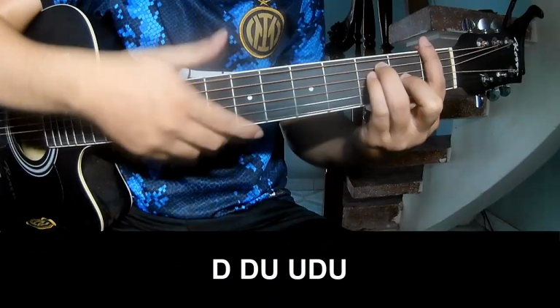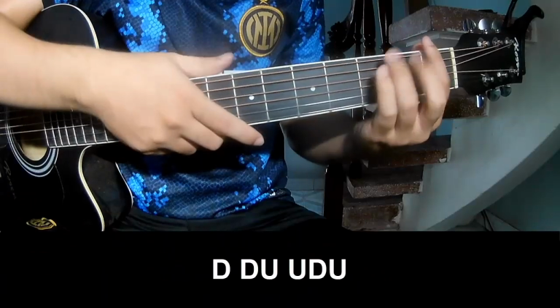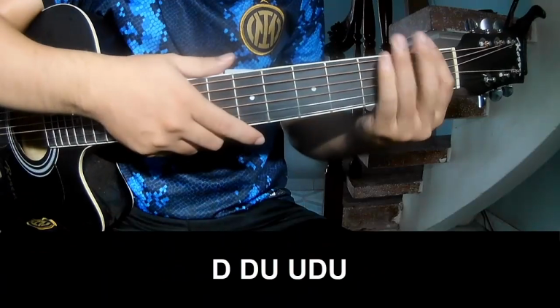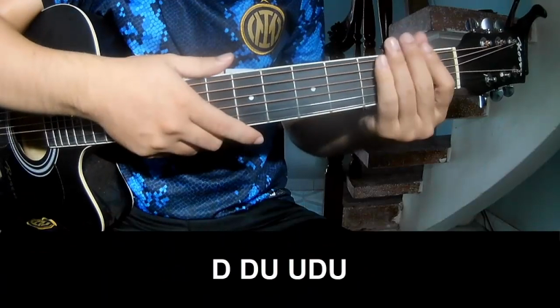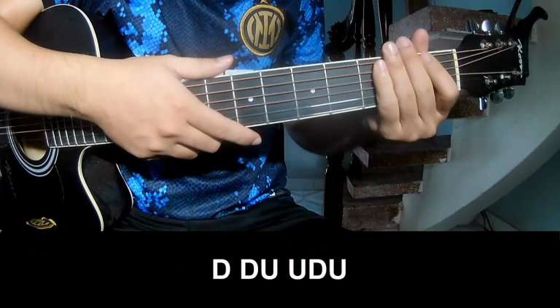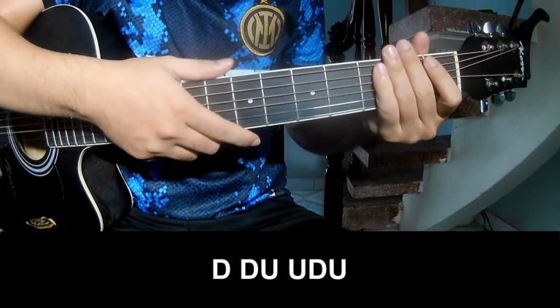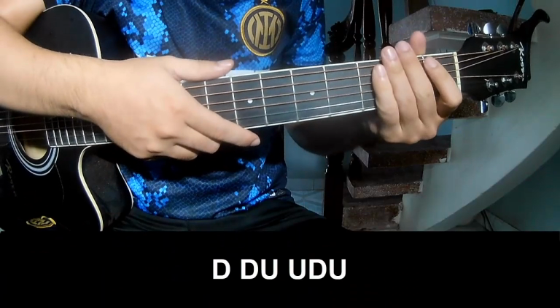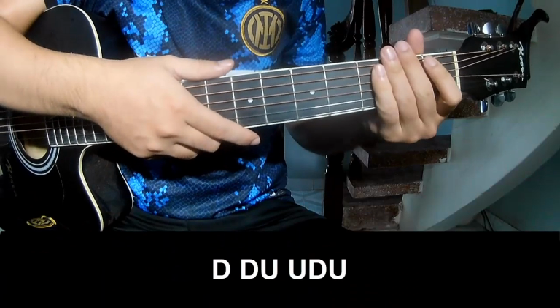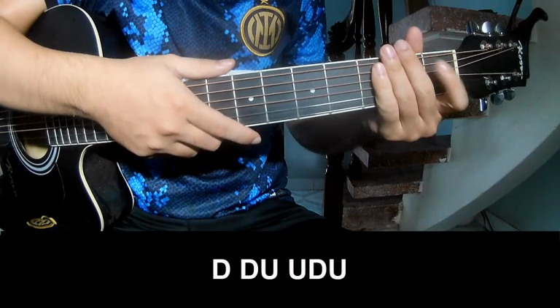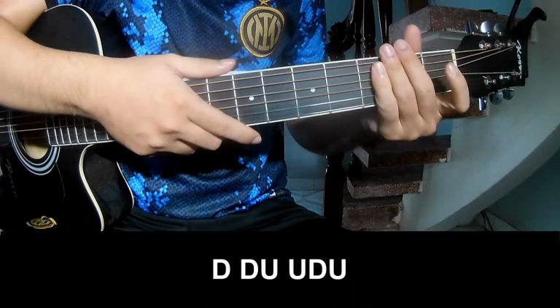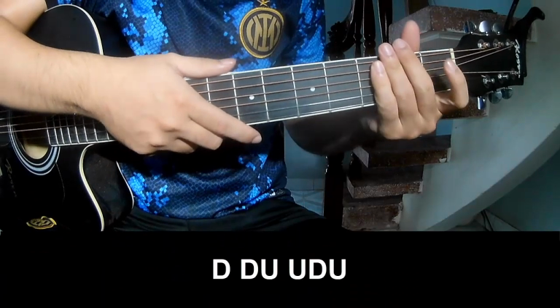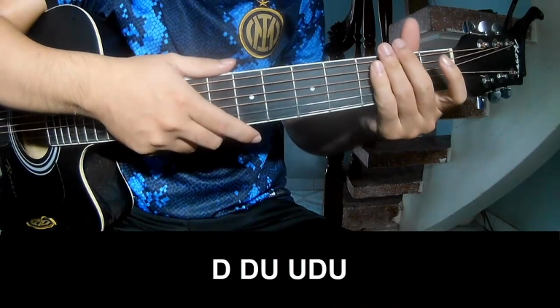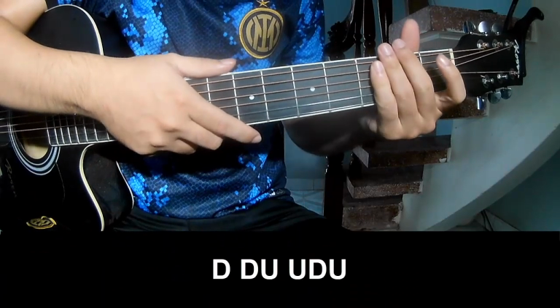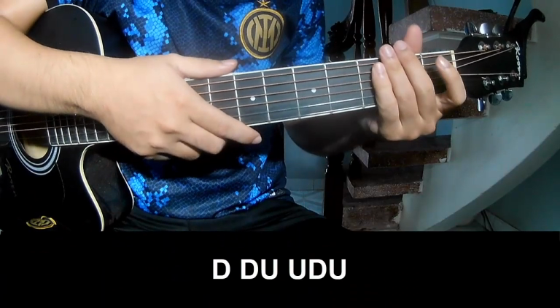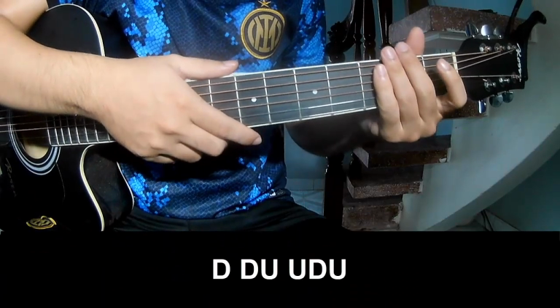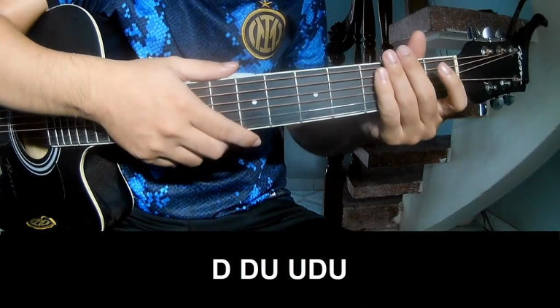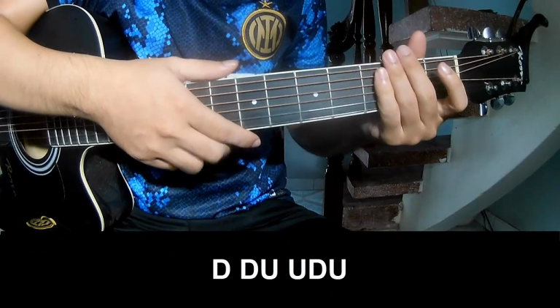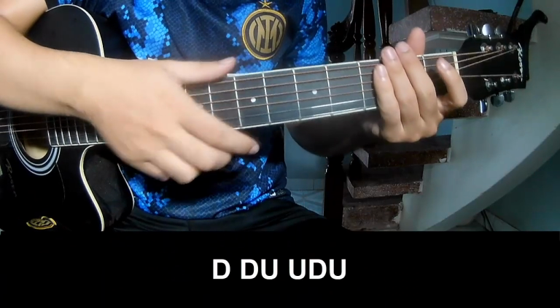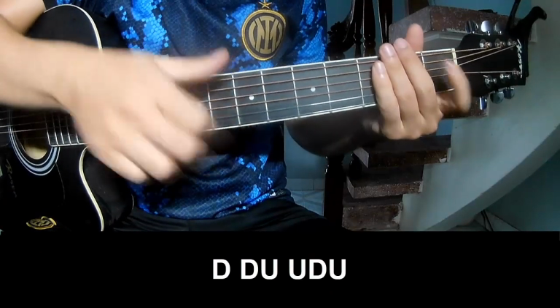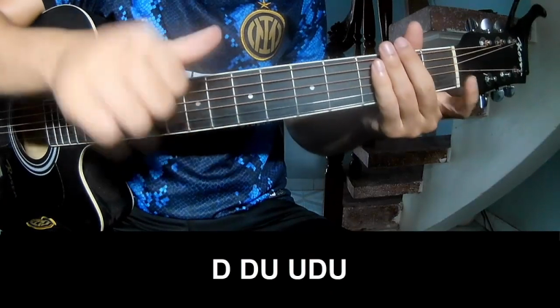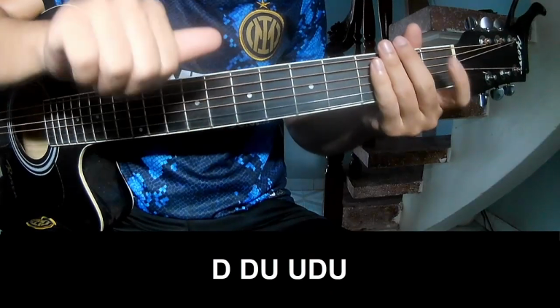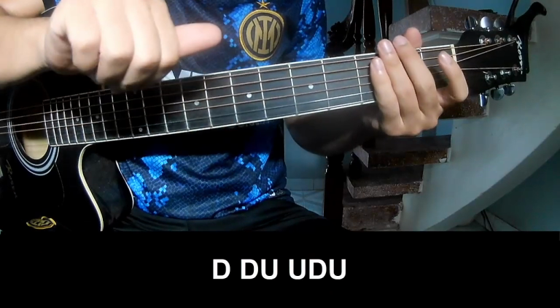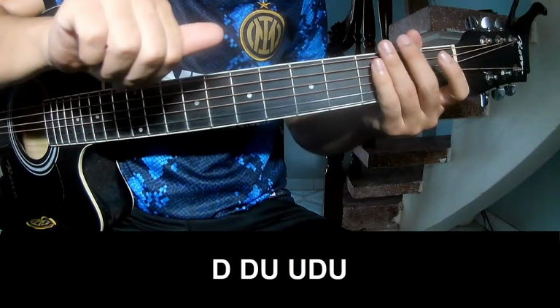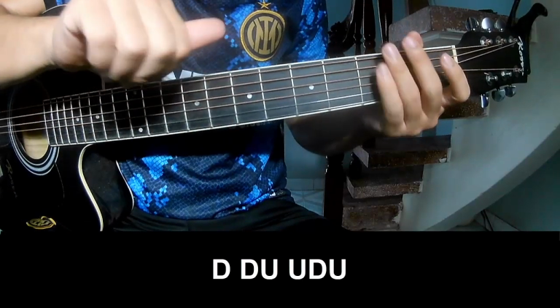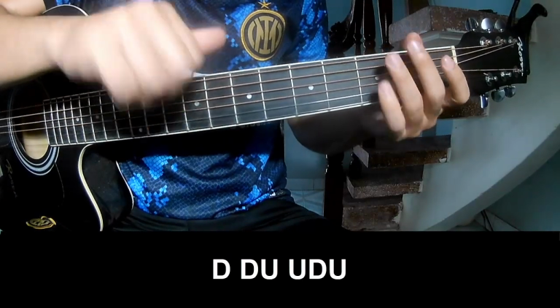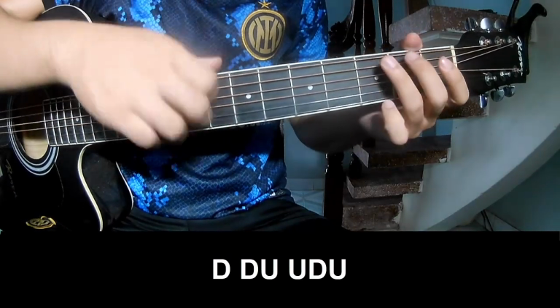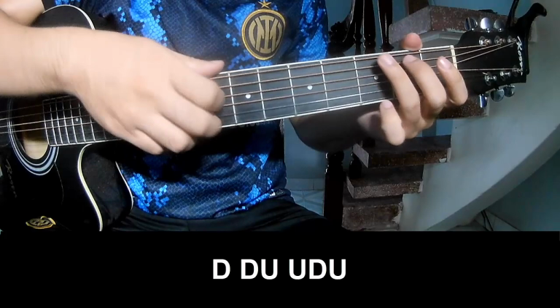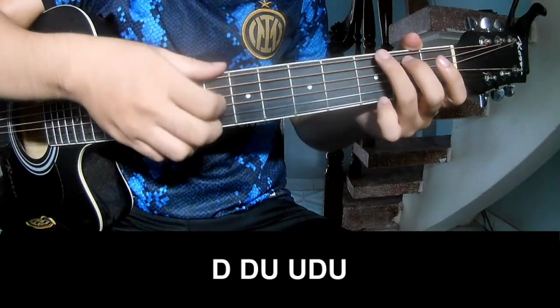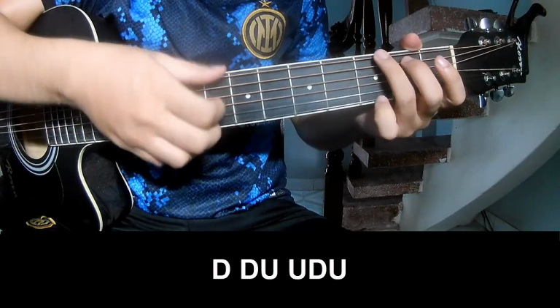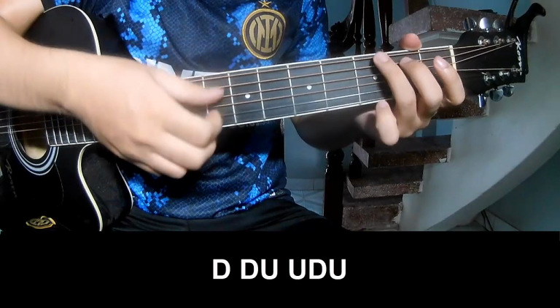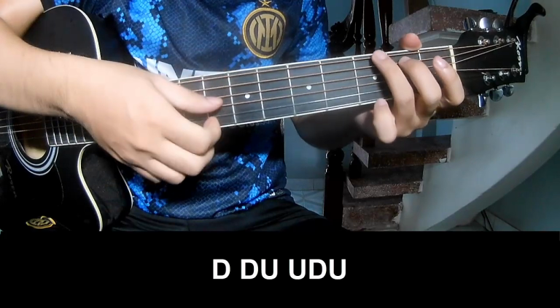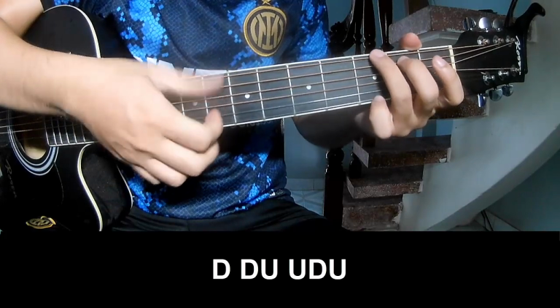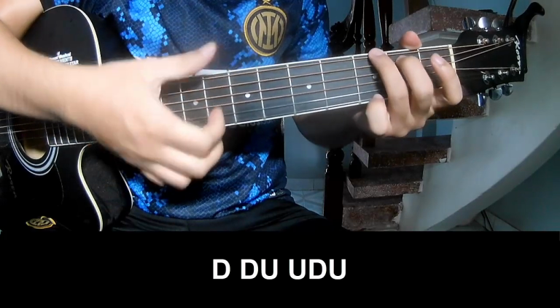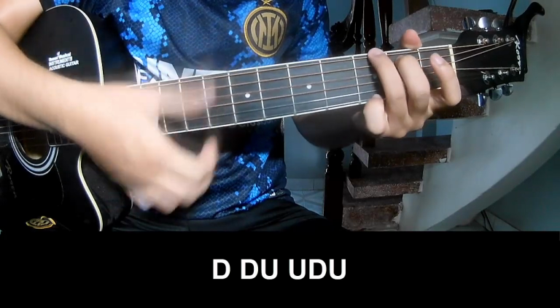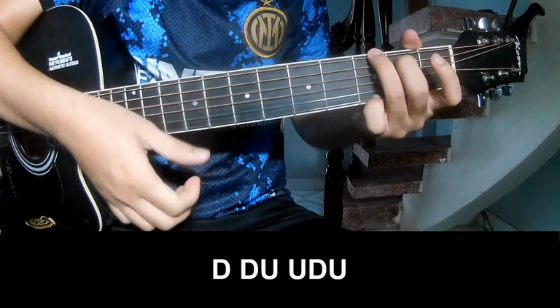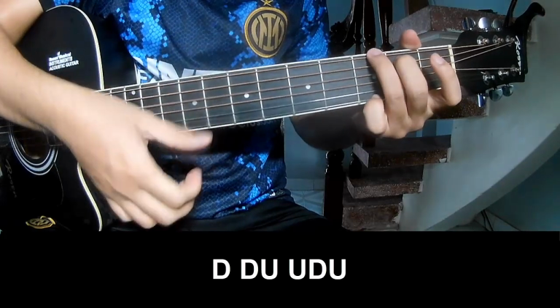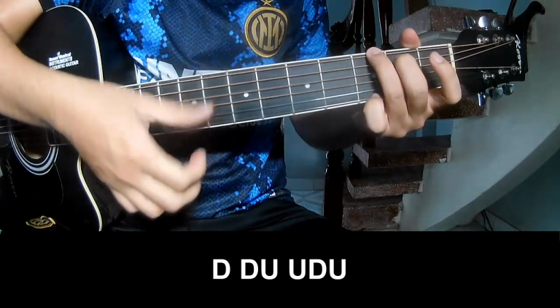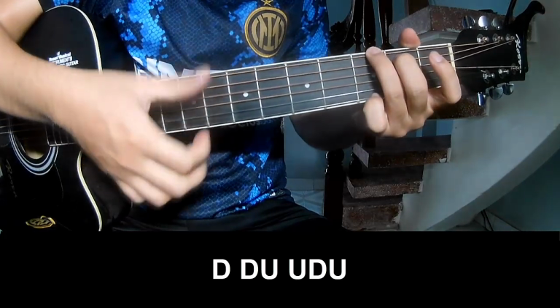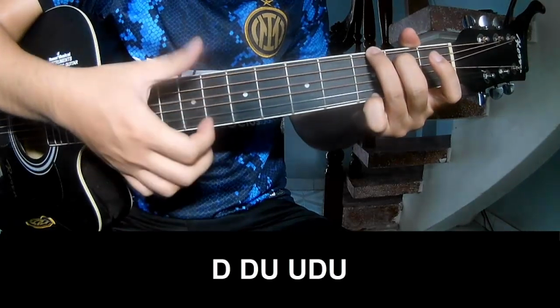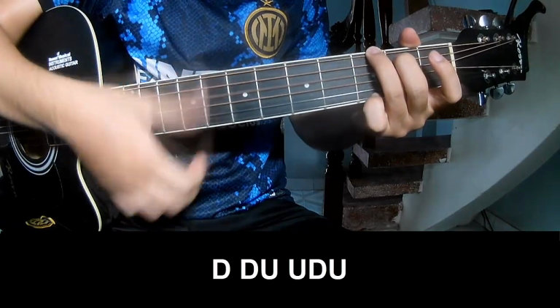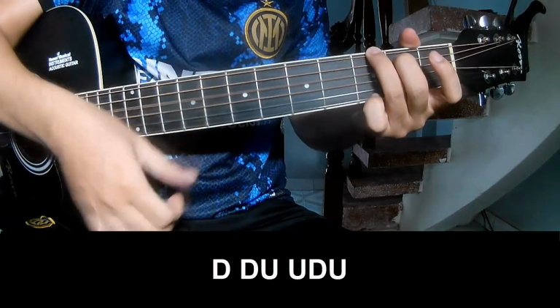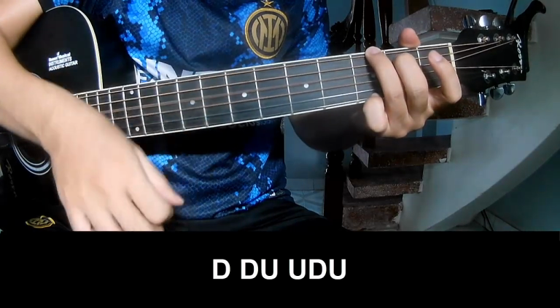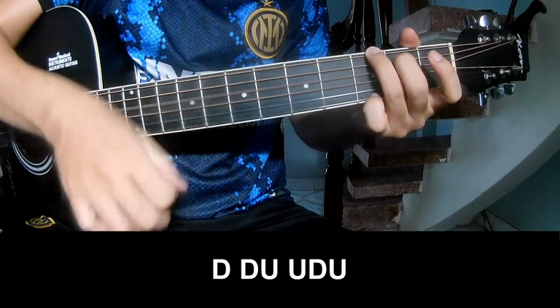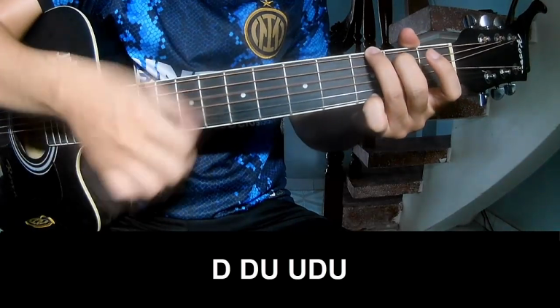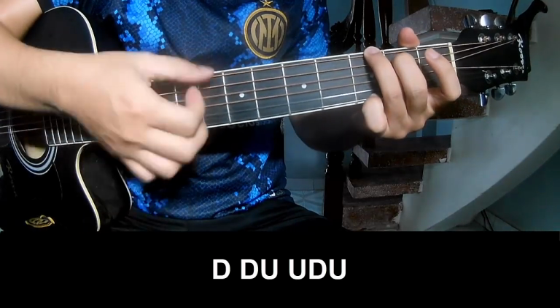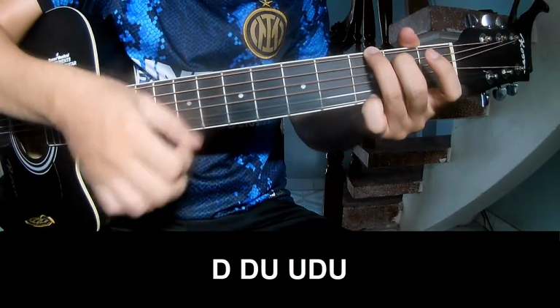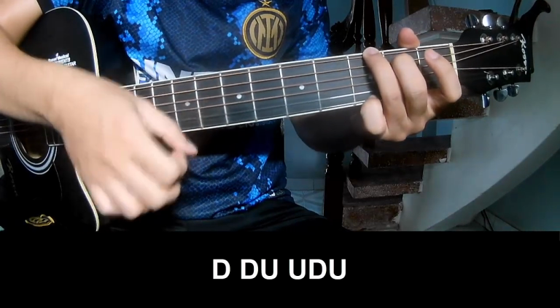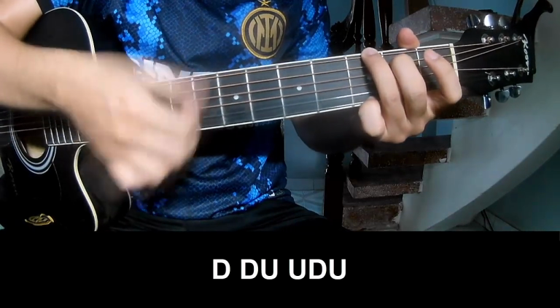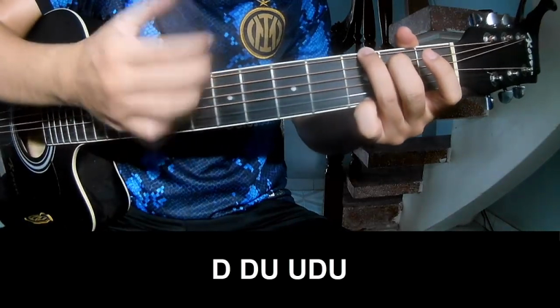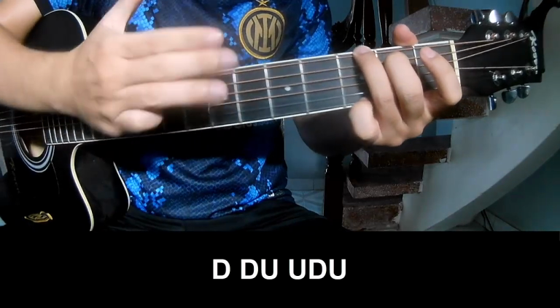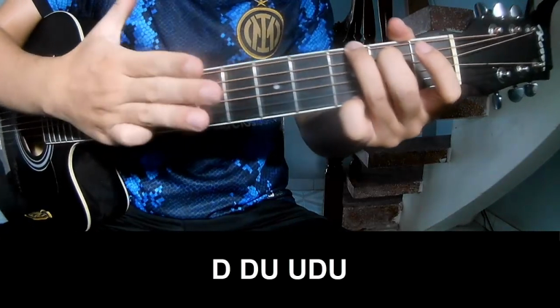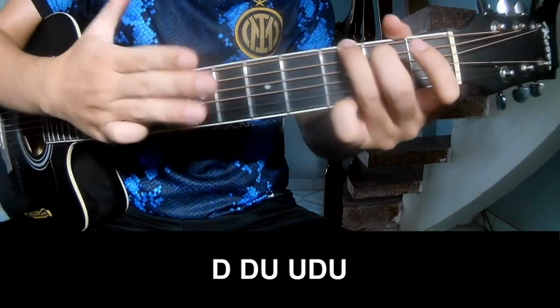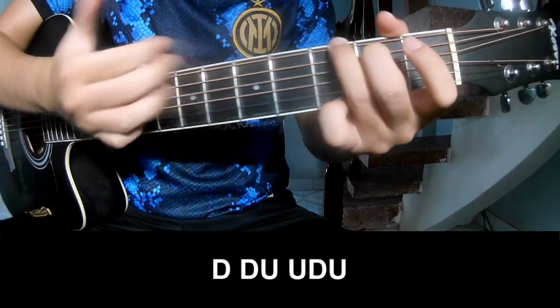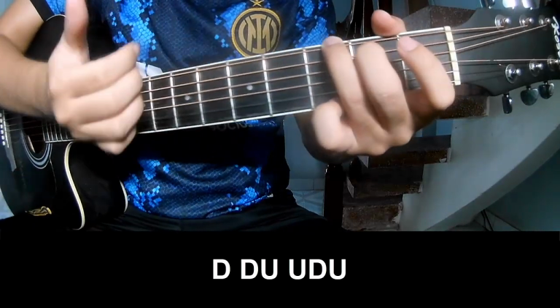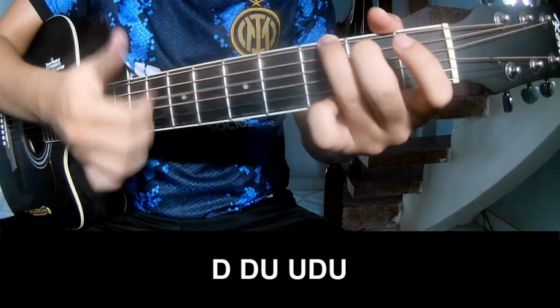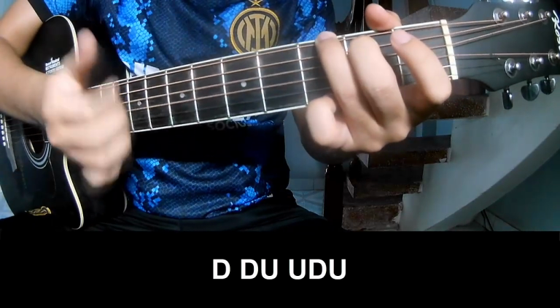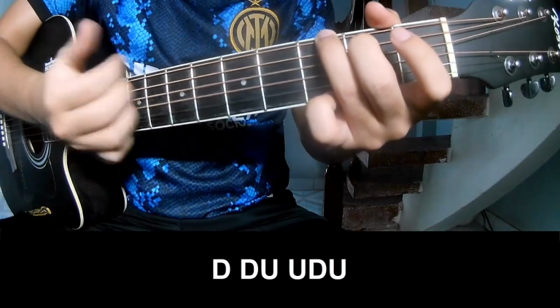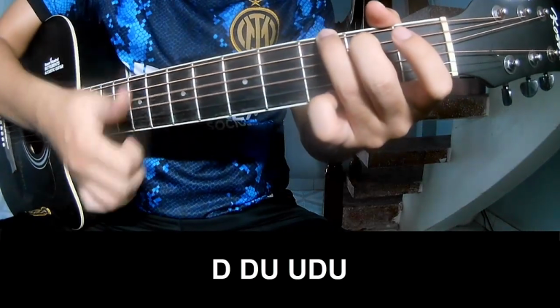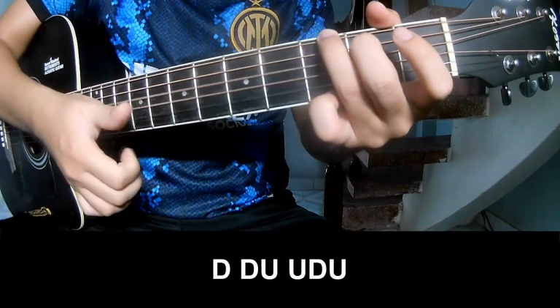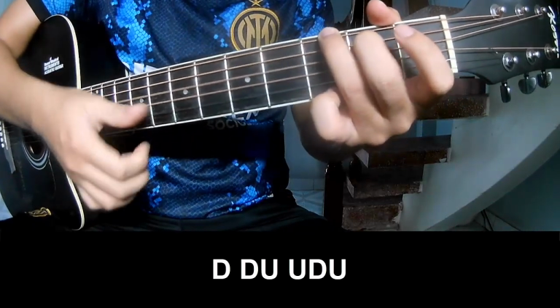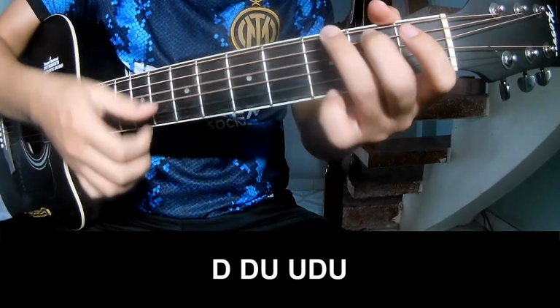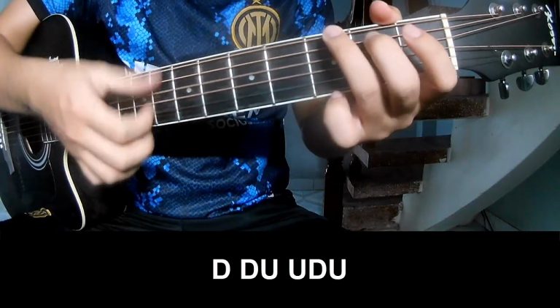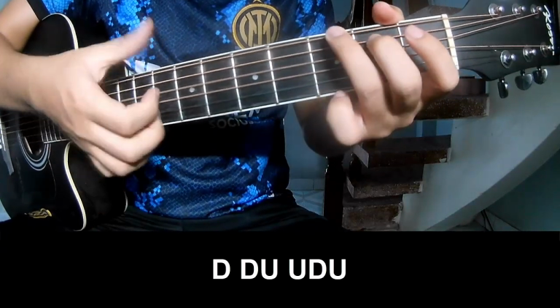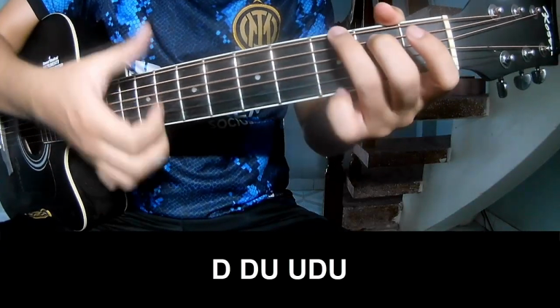The first section: 3 chords, and try to play down, down, up, up, down, down.